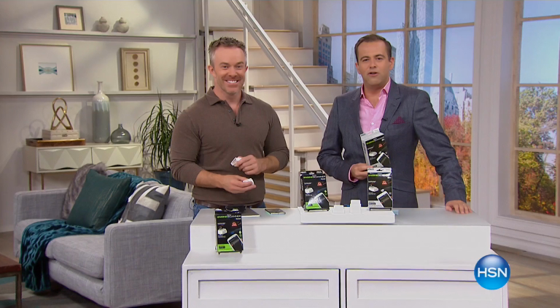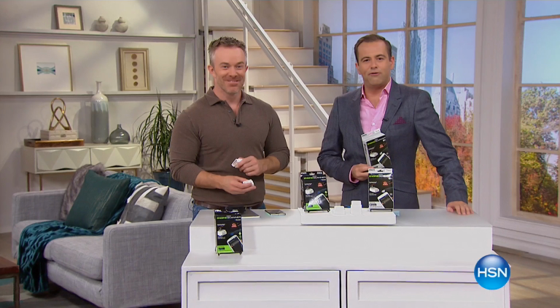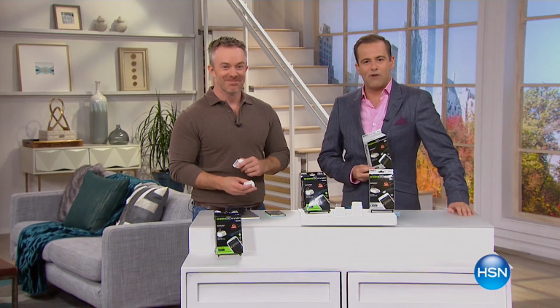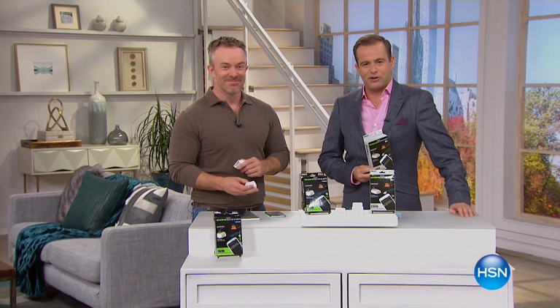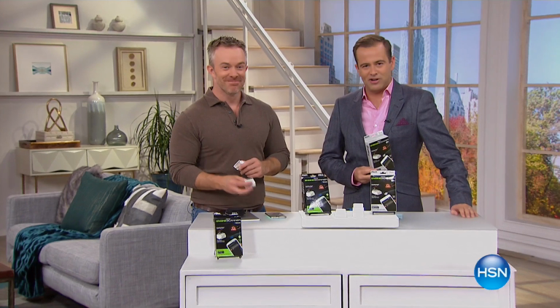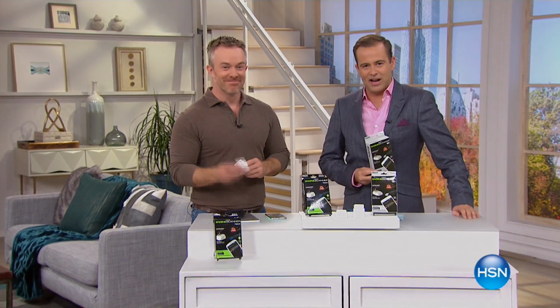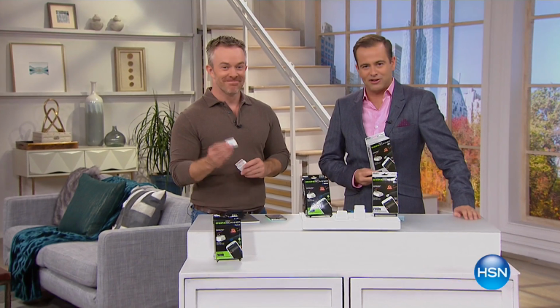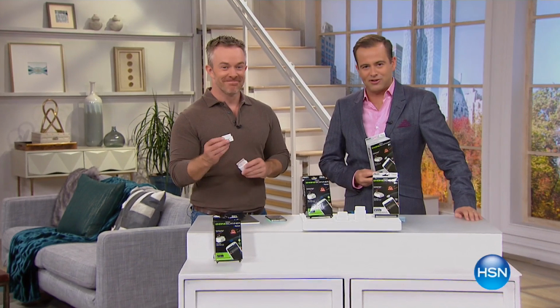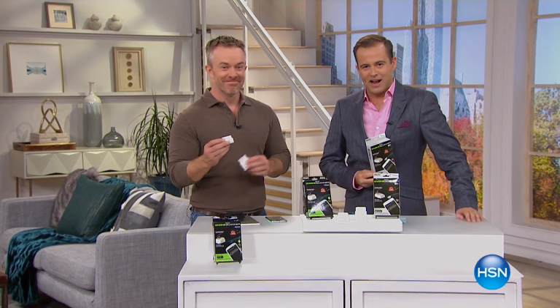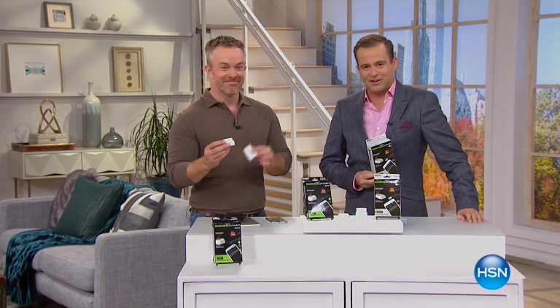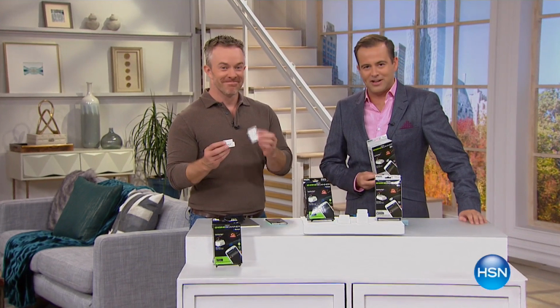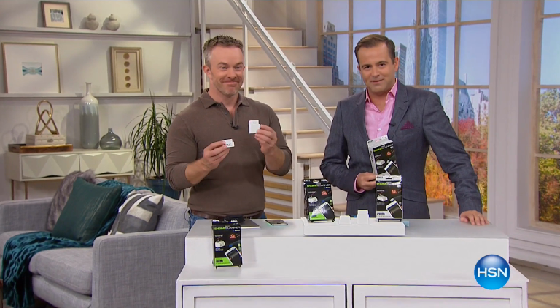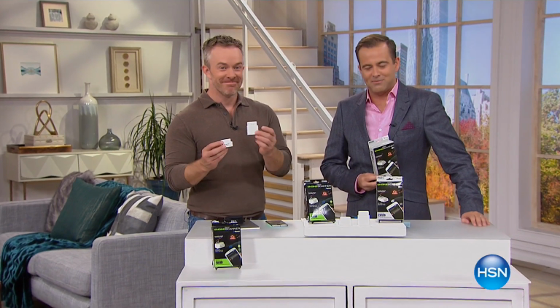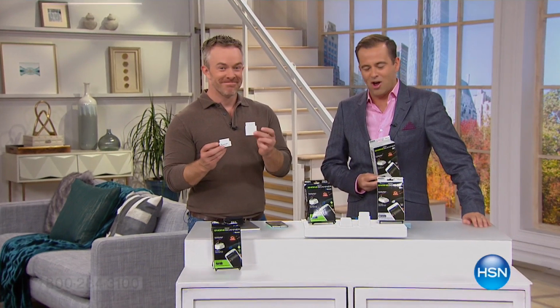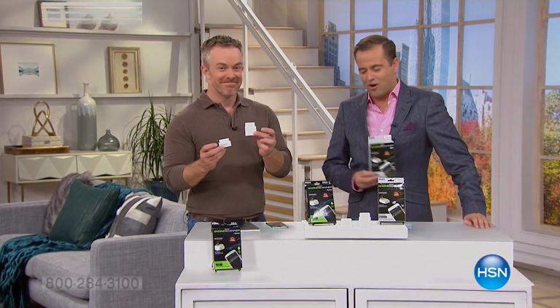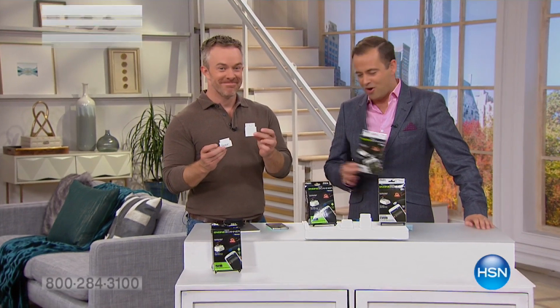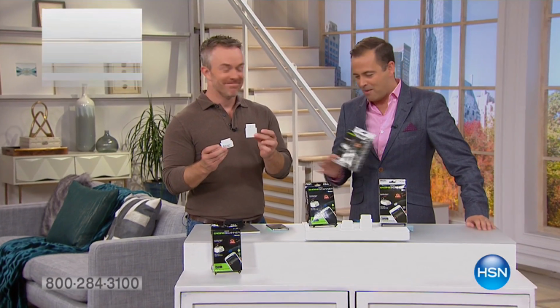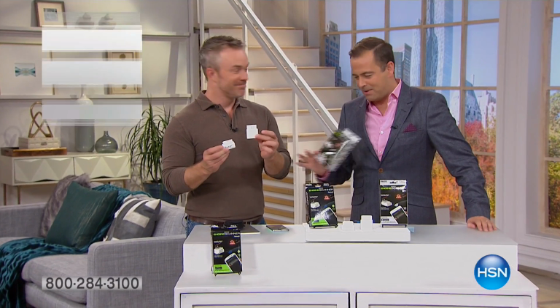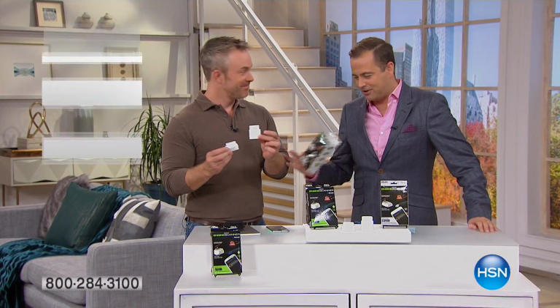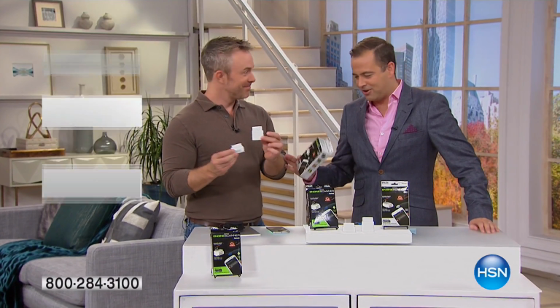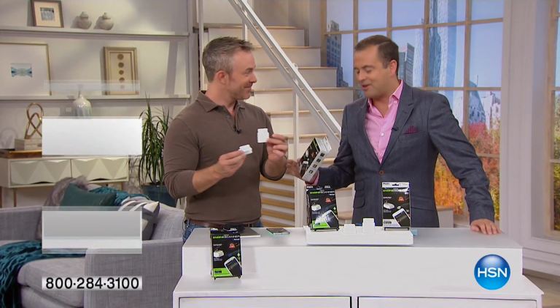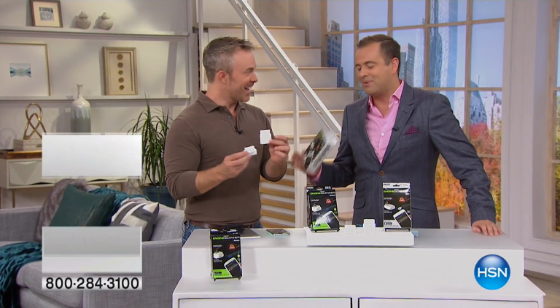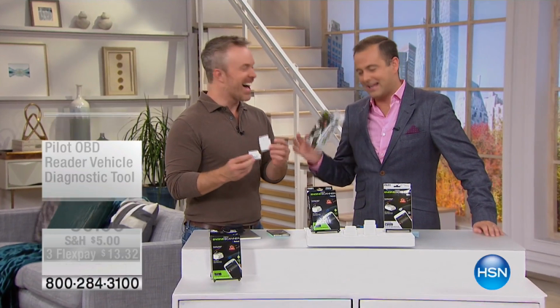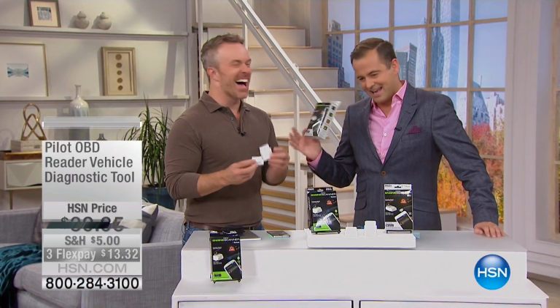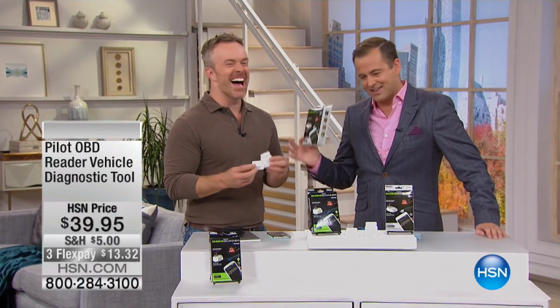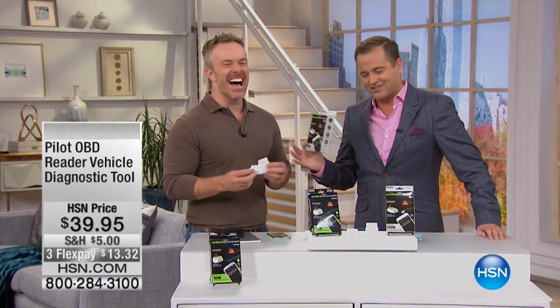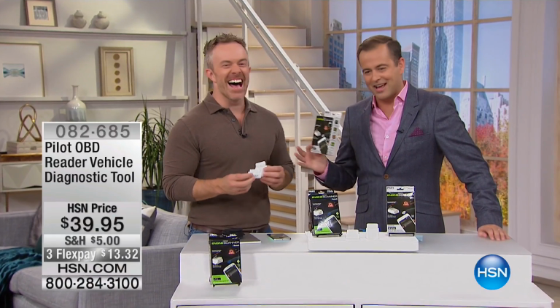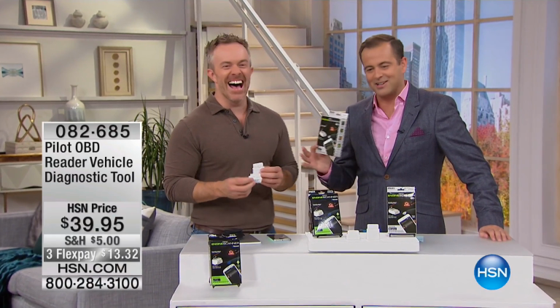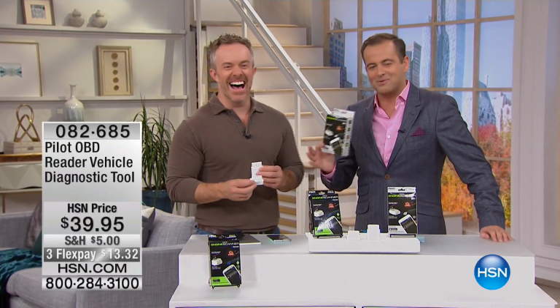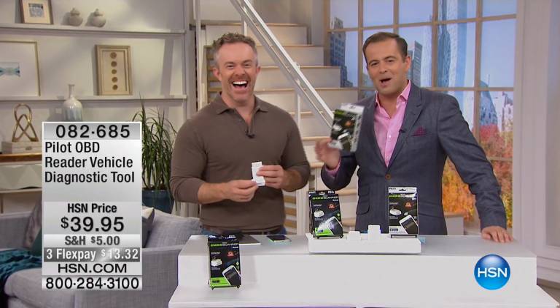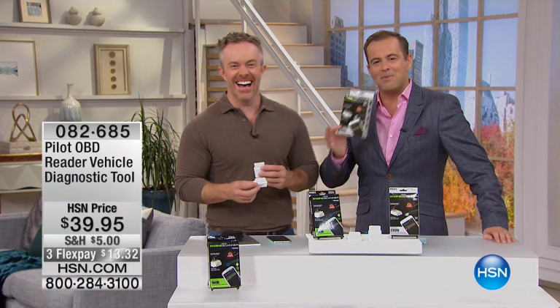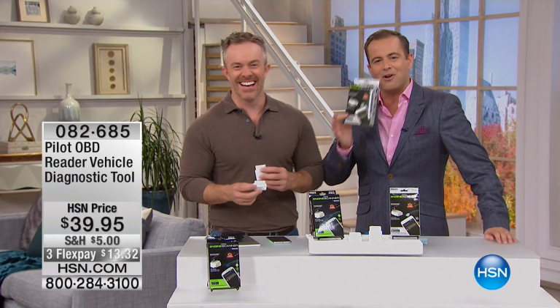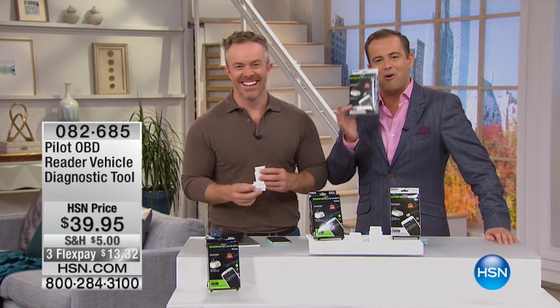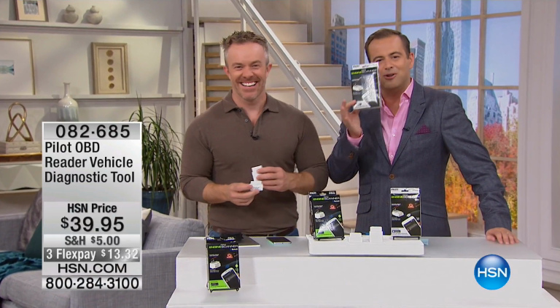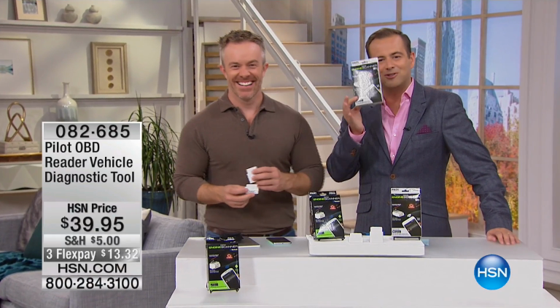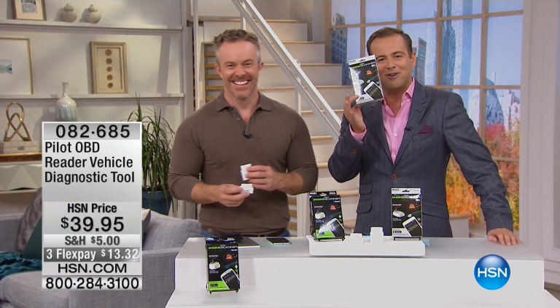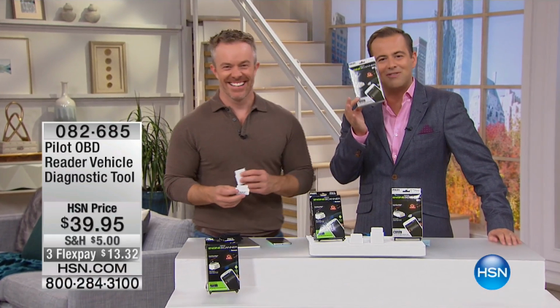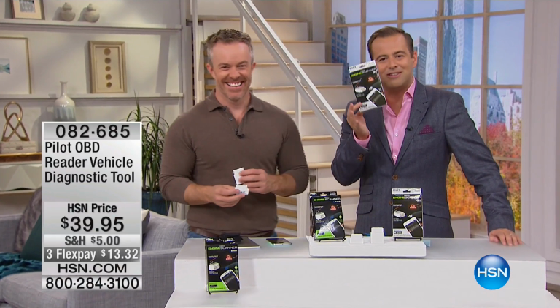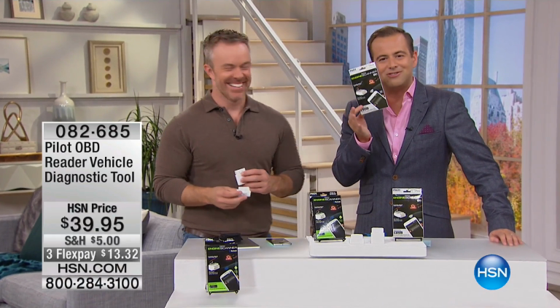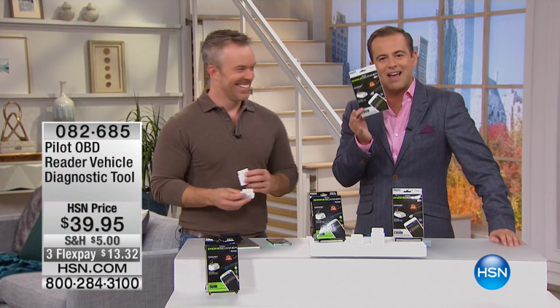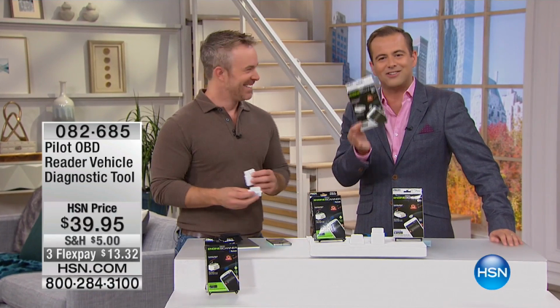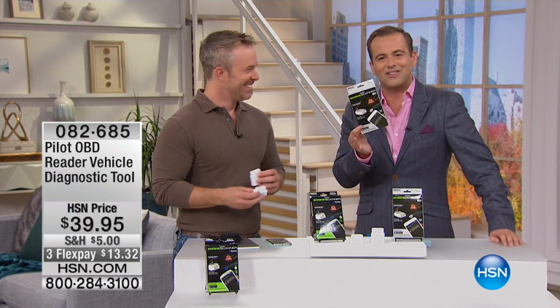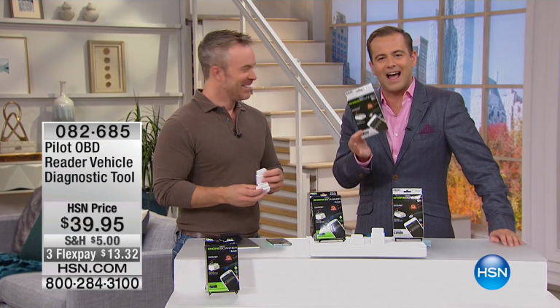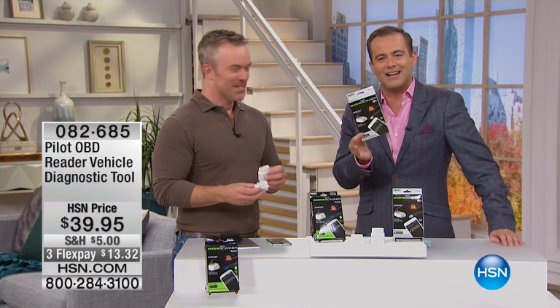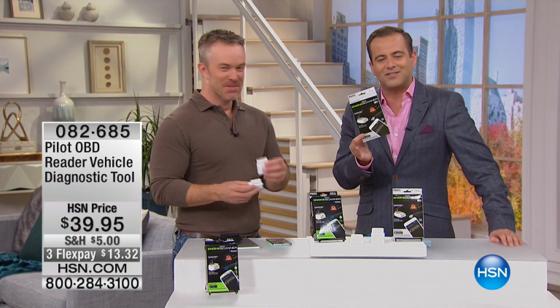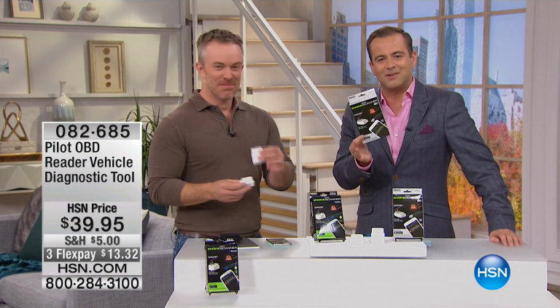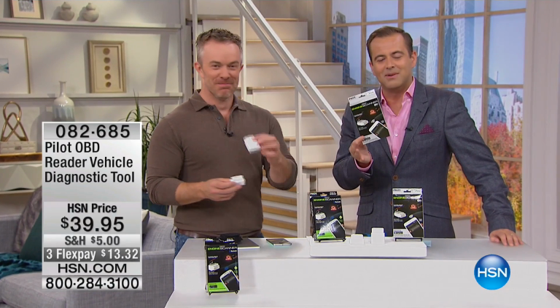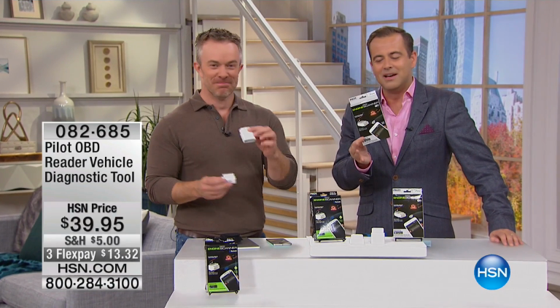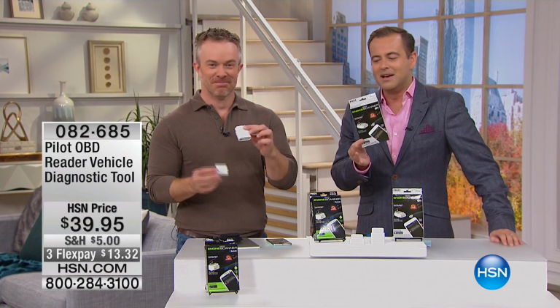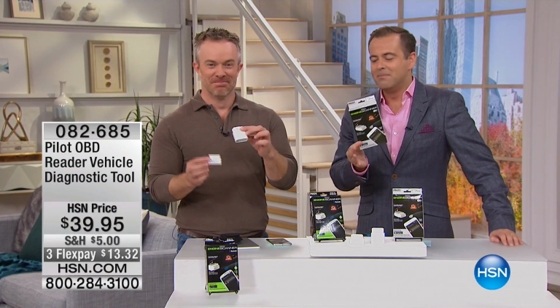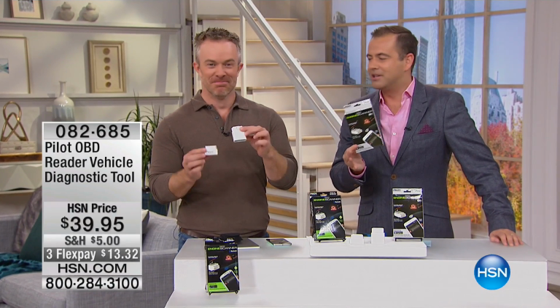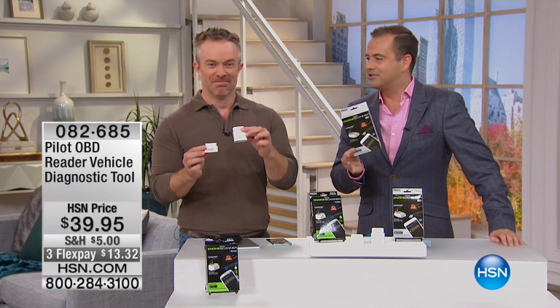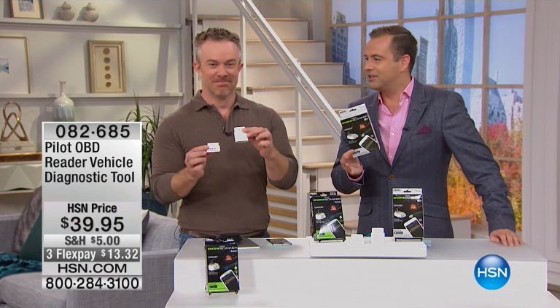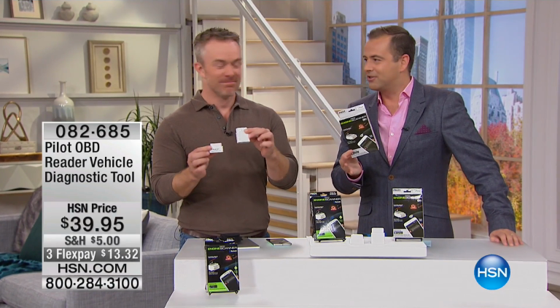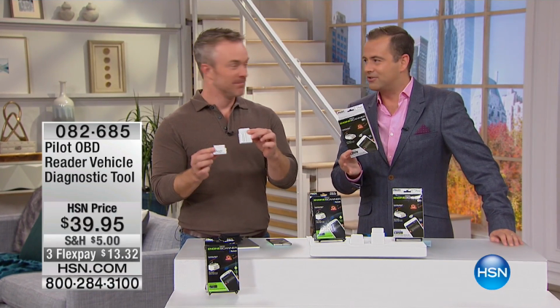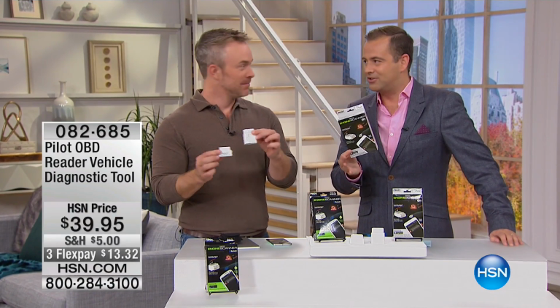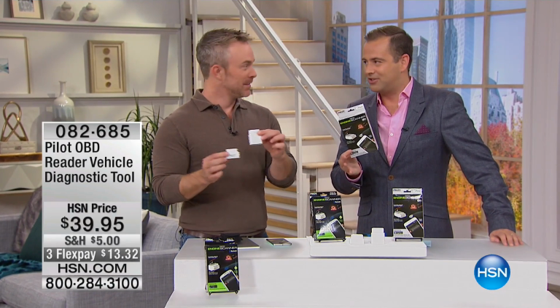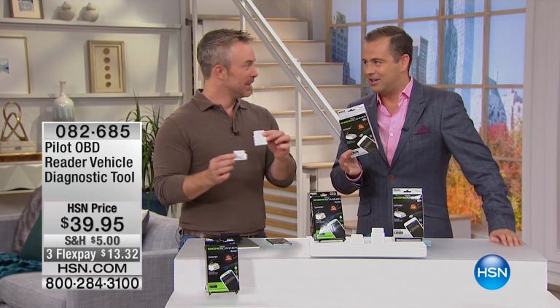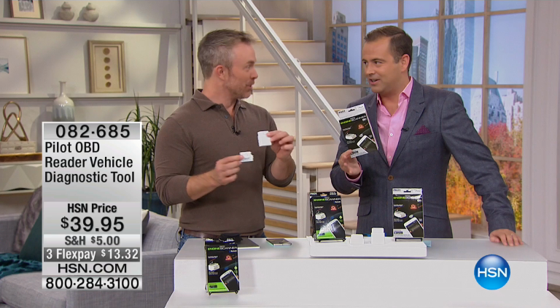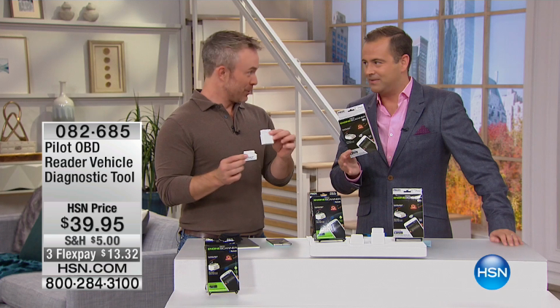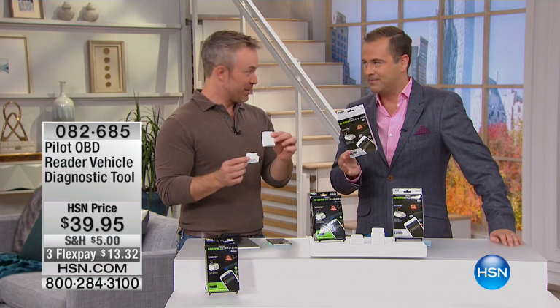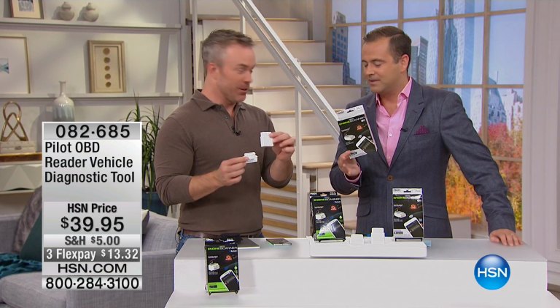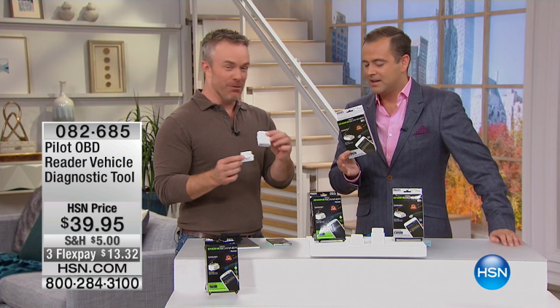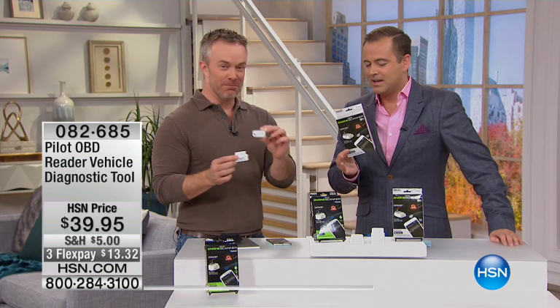New, fresh and exciting. No, not Bill Duggan — well, he is that as well — but also this next item. Bill, so good to see you. Good to see you.